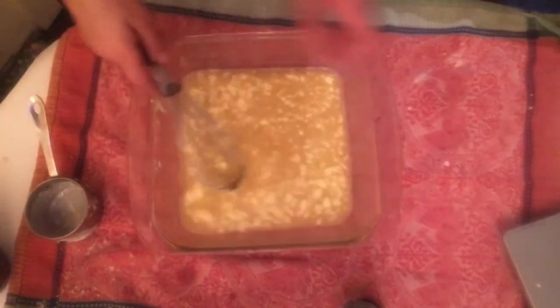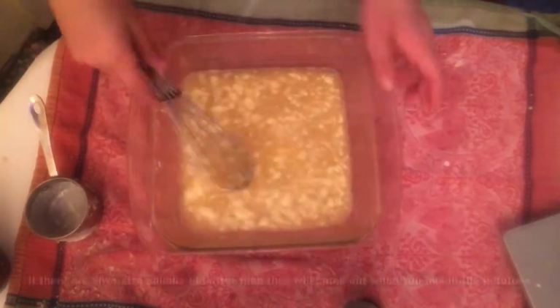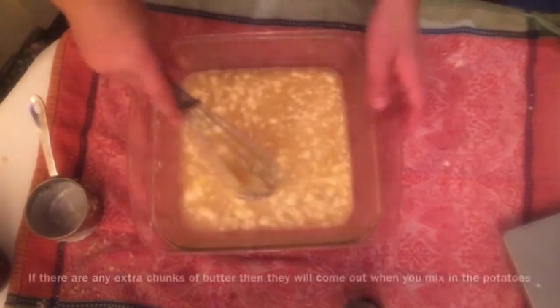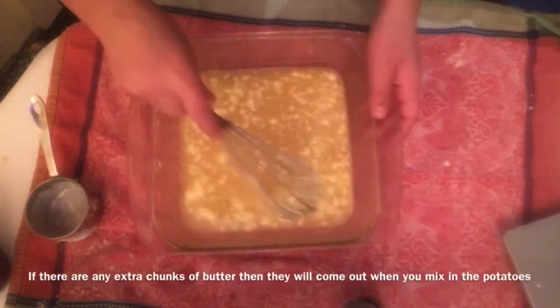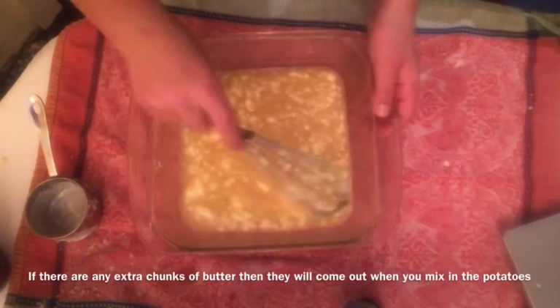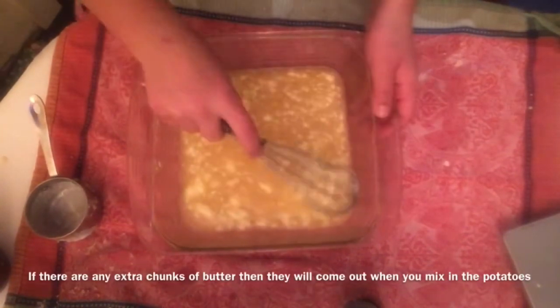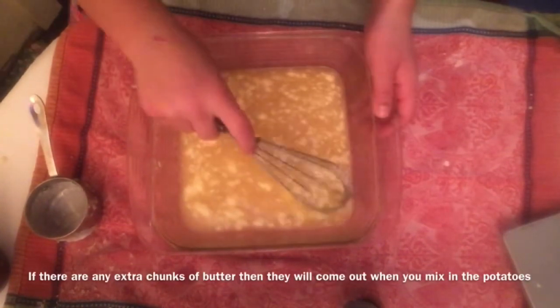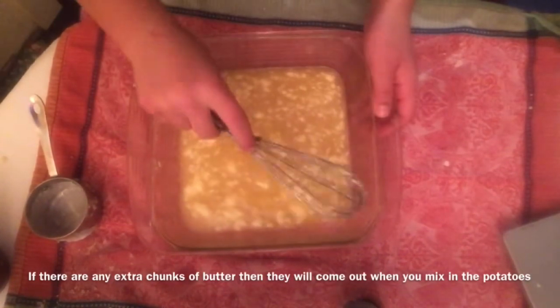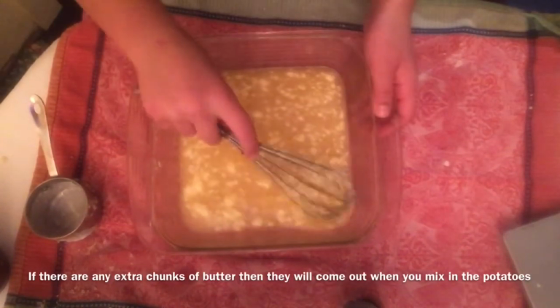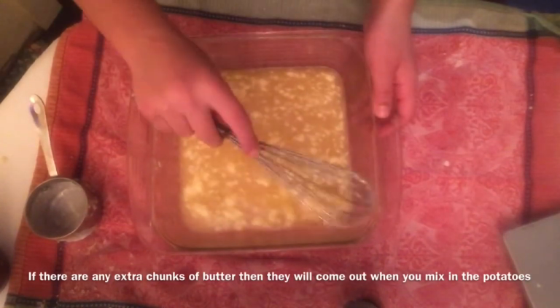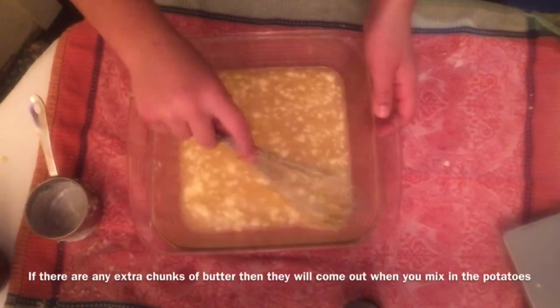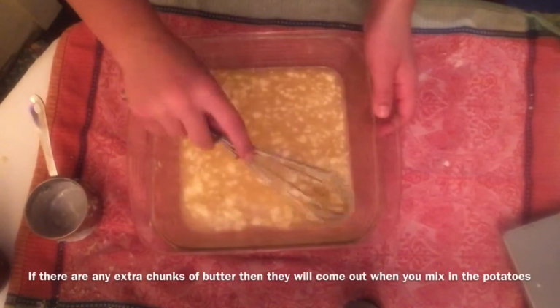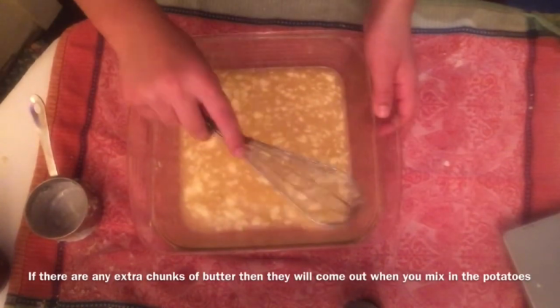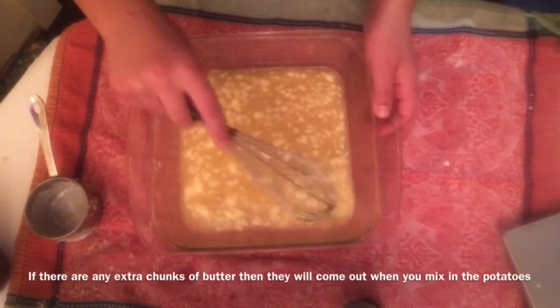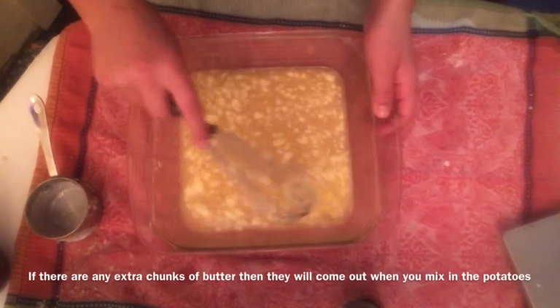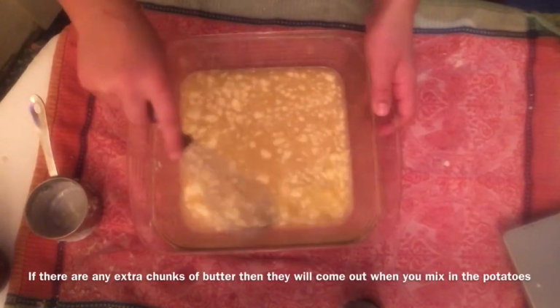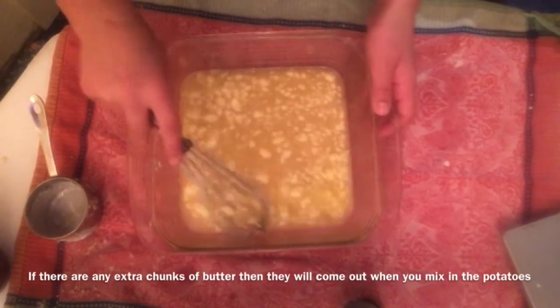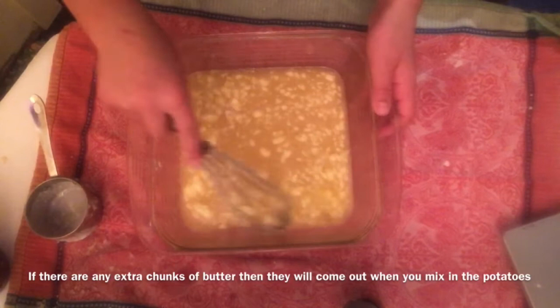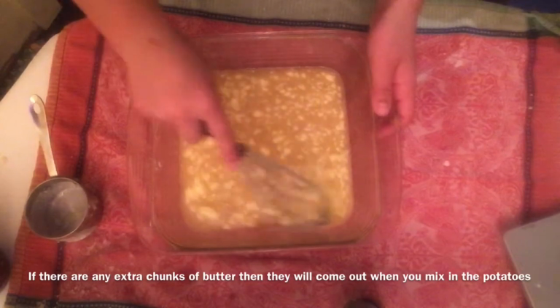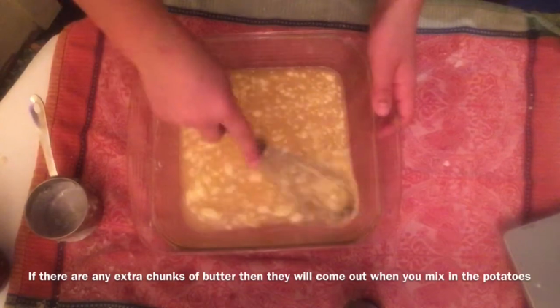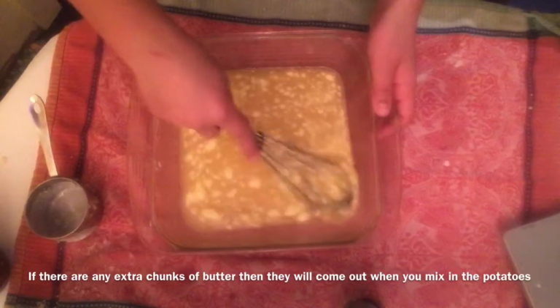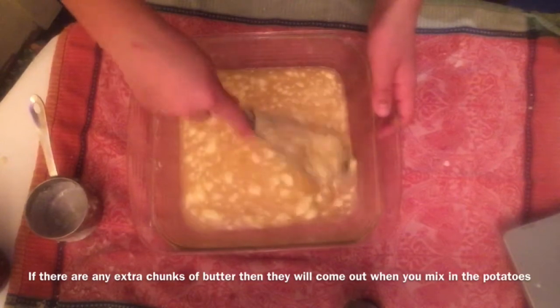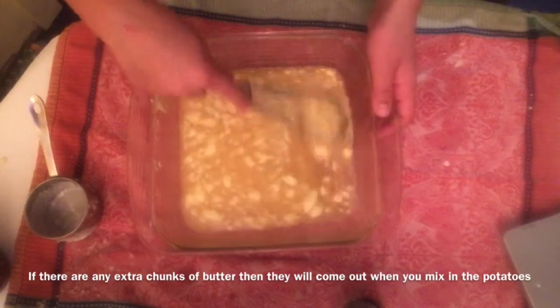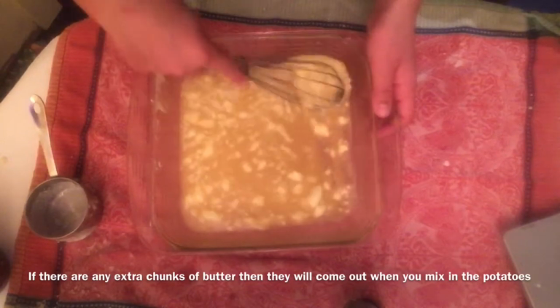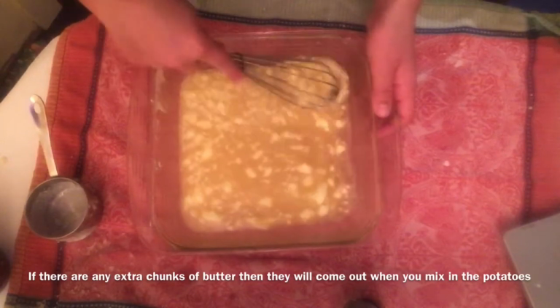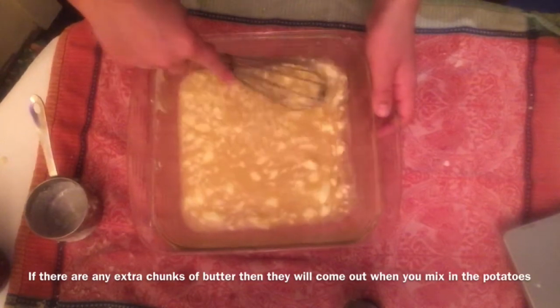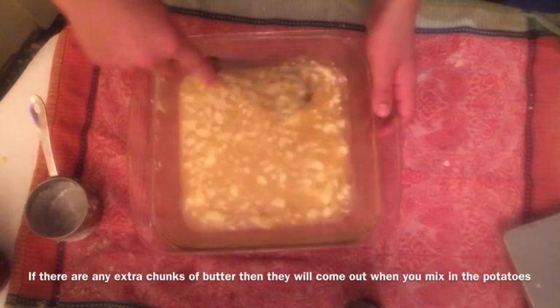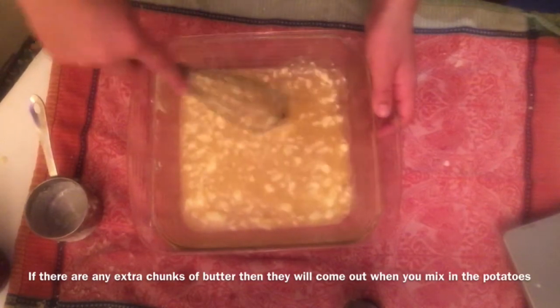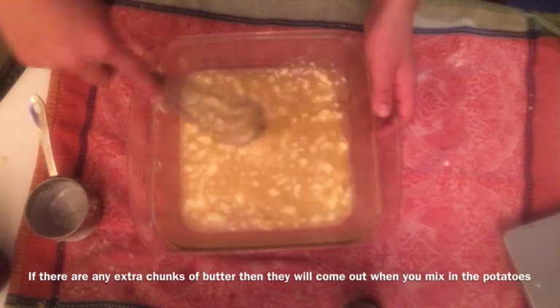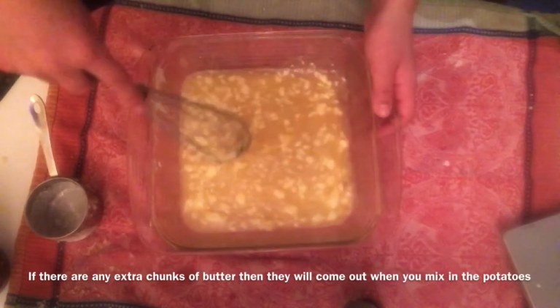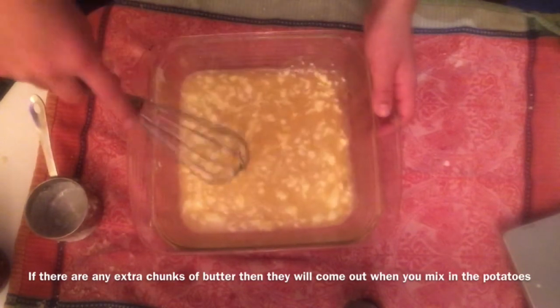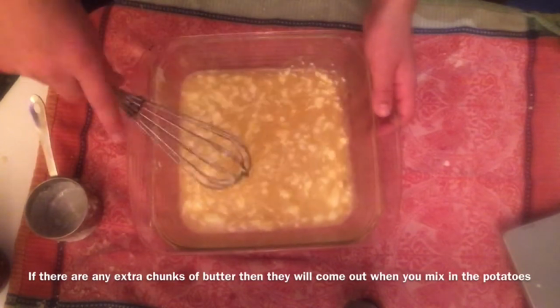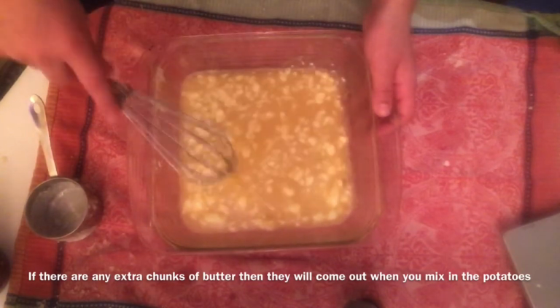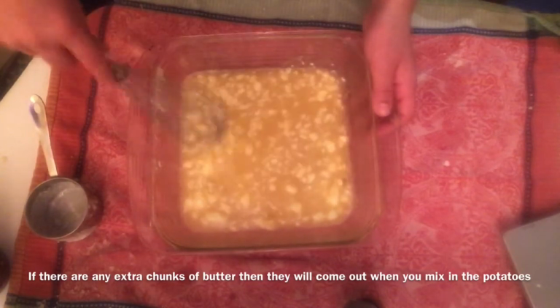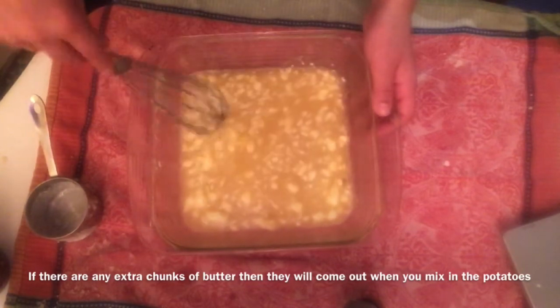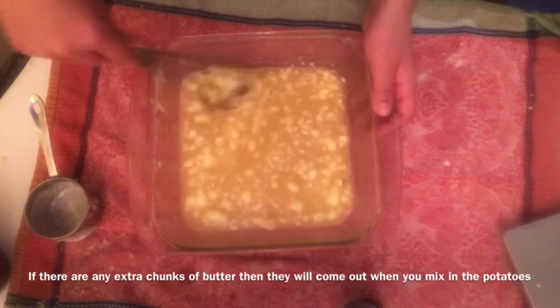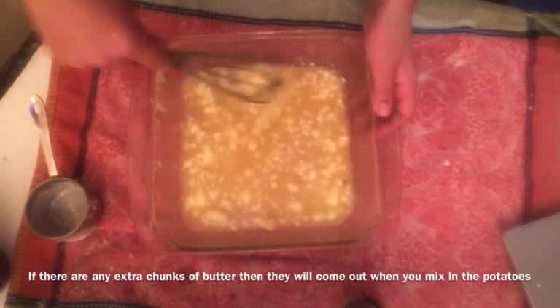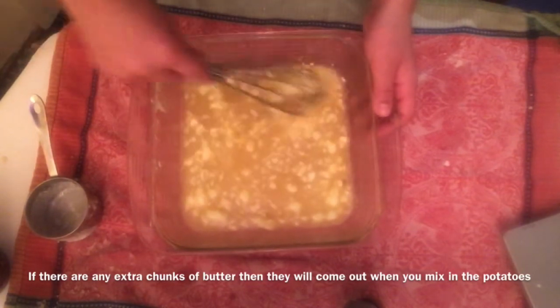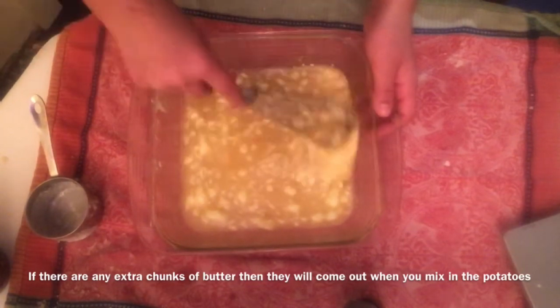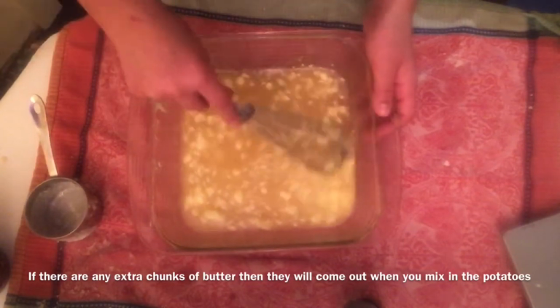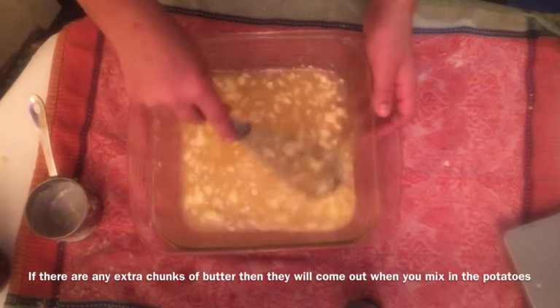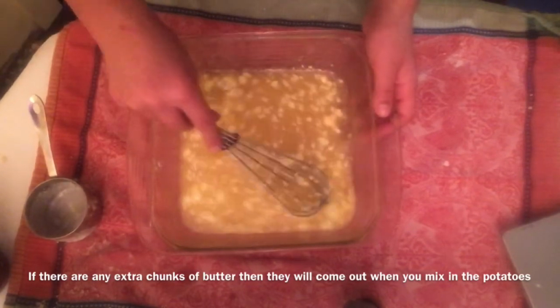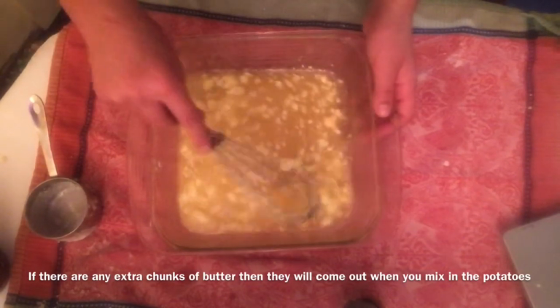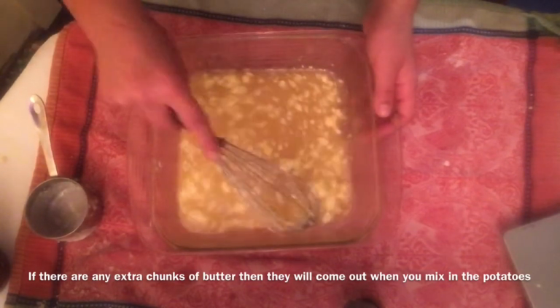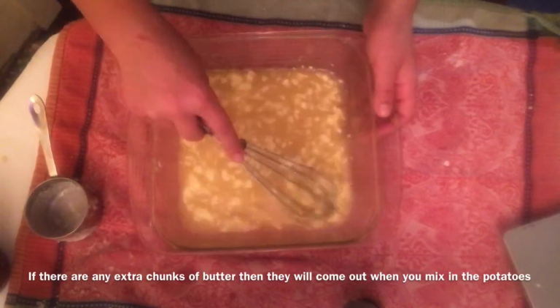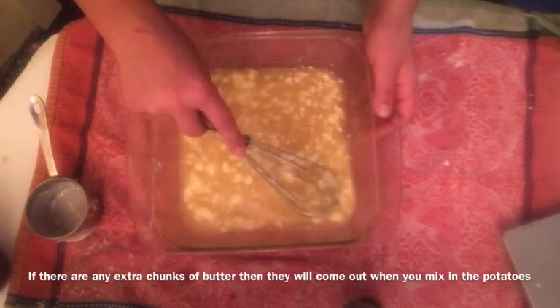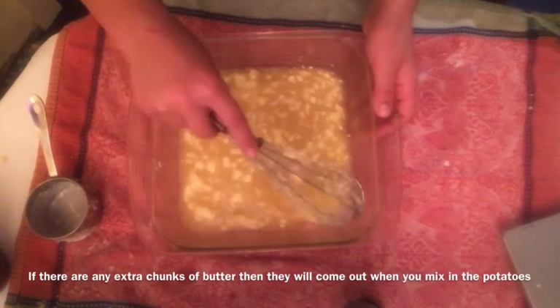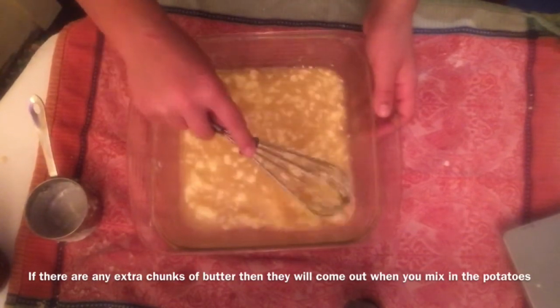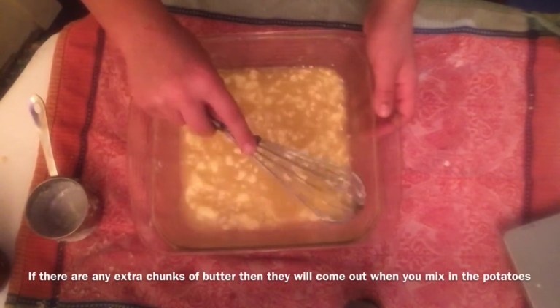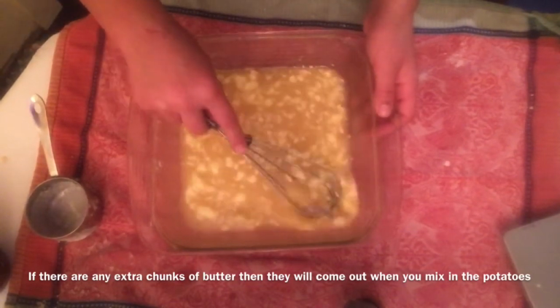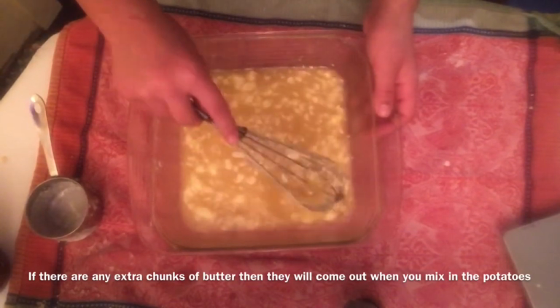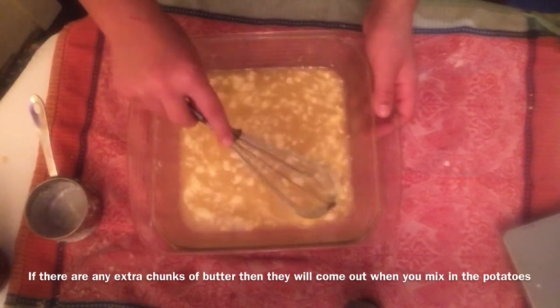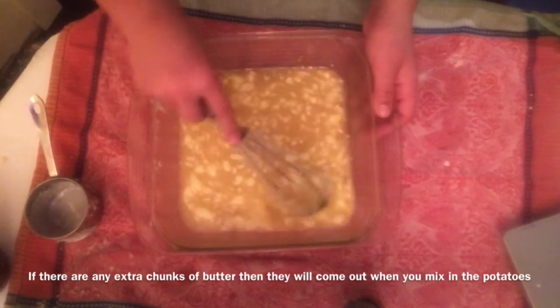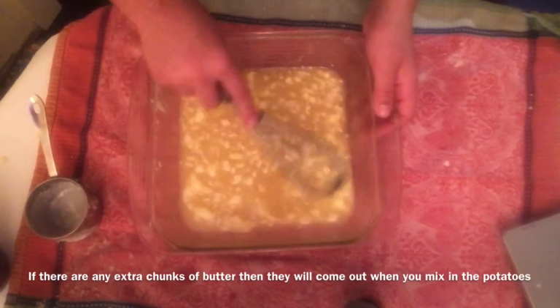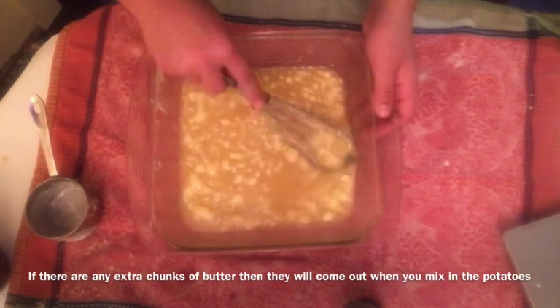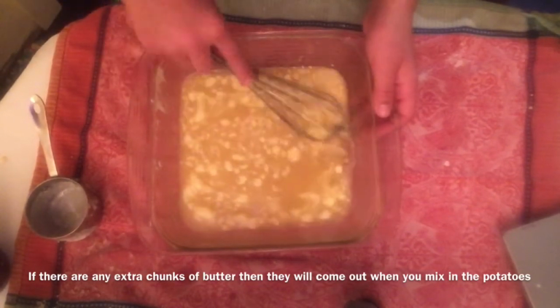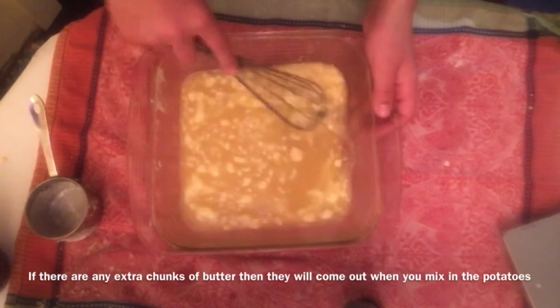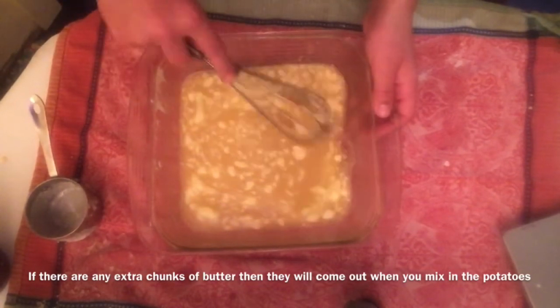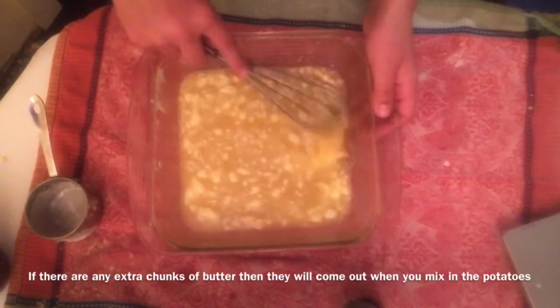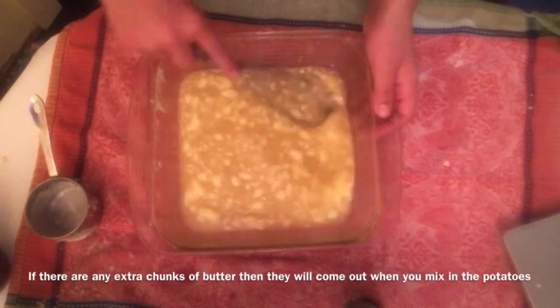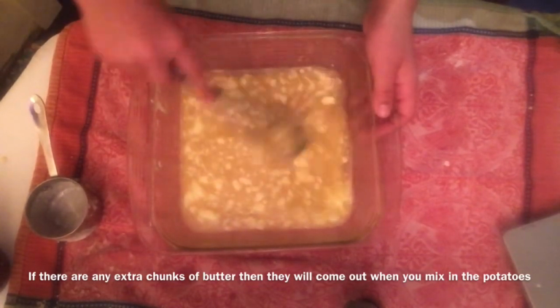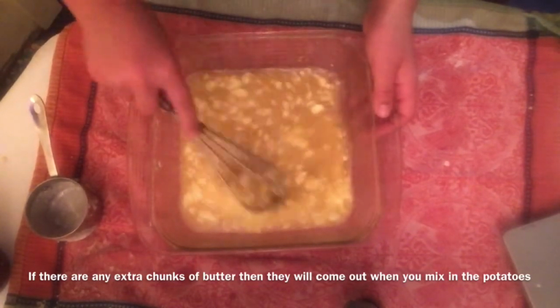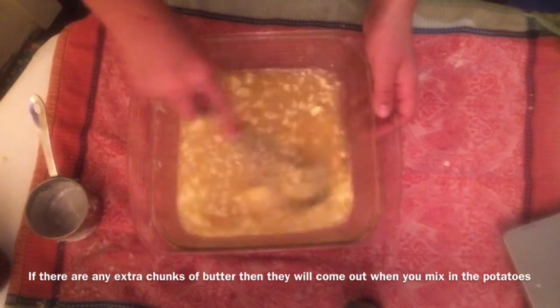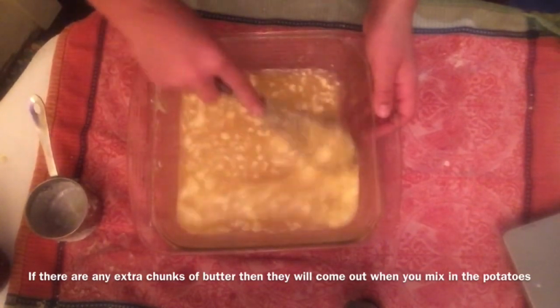Then whisk in six tablespoons of melted butter. If you have any extra chunks of butter, that's okay because they will come out when you mix the butter mixture.